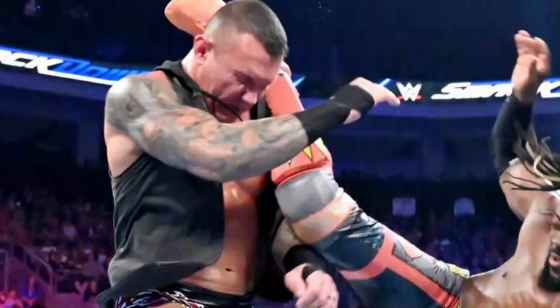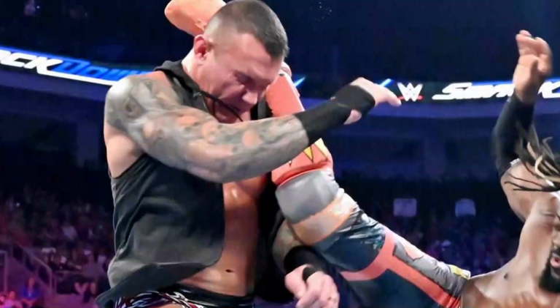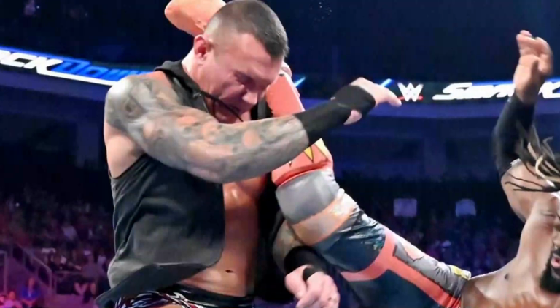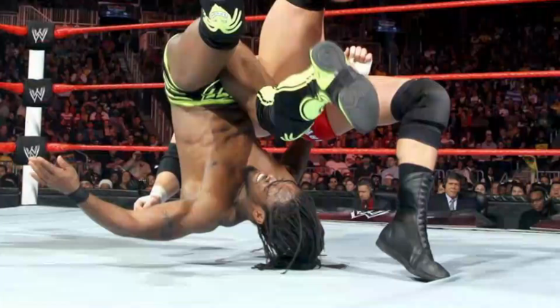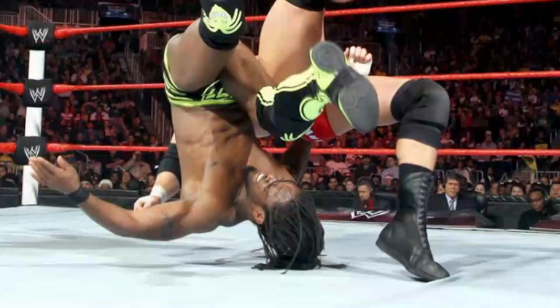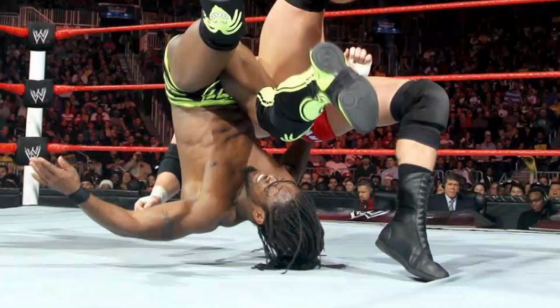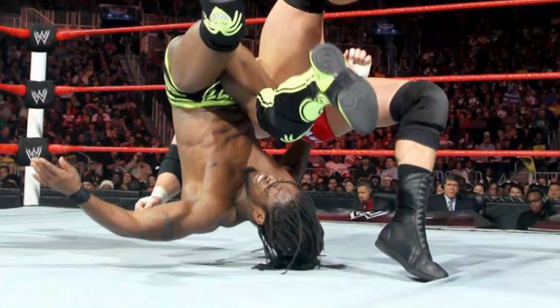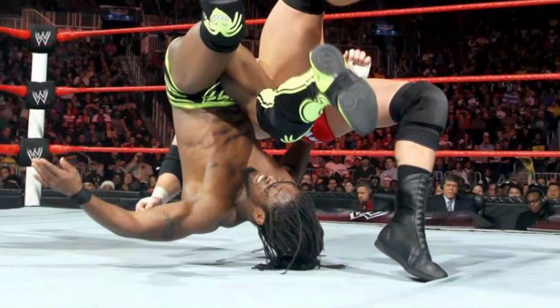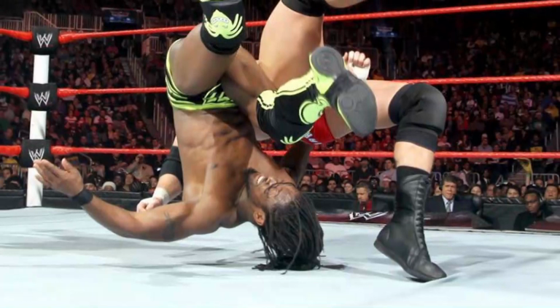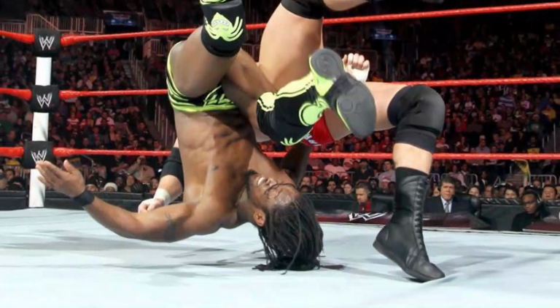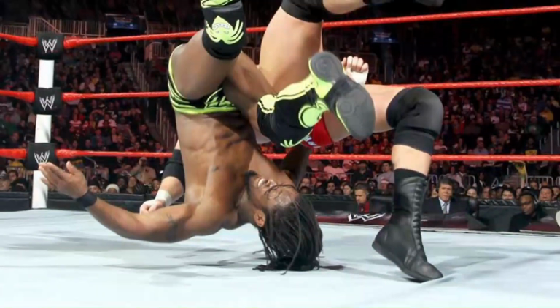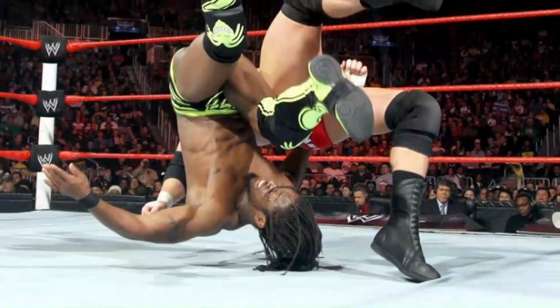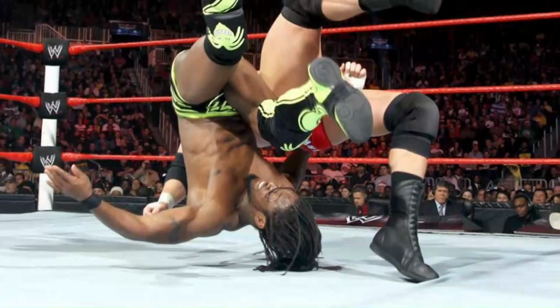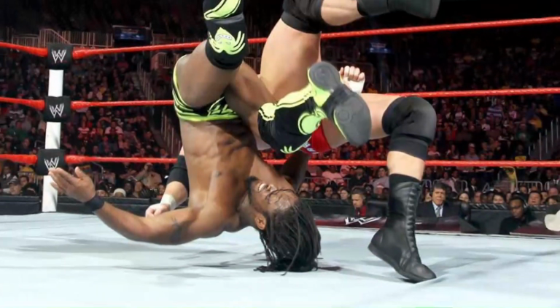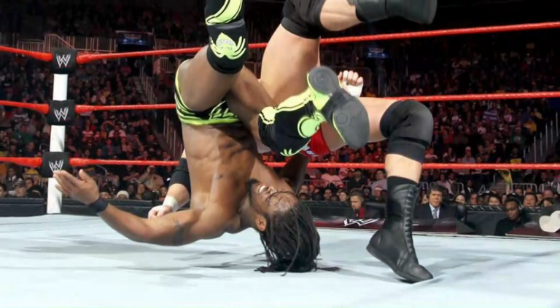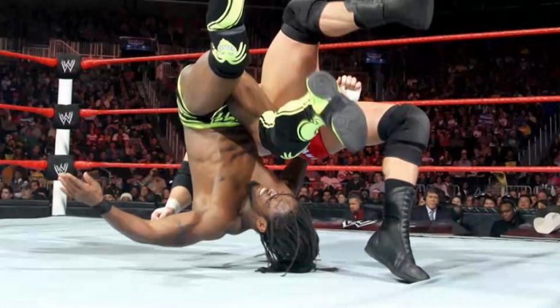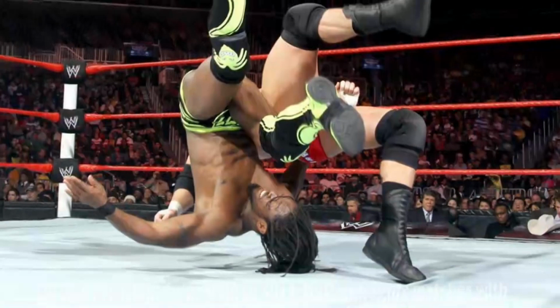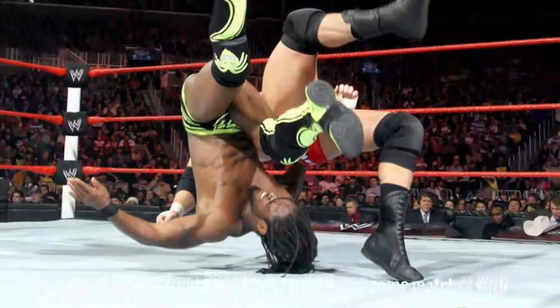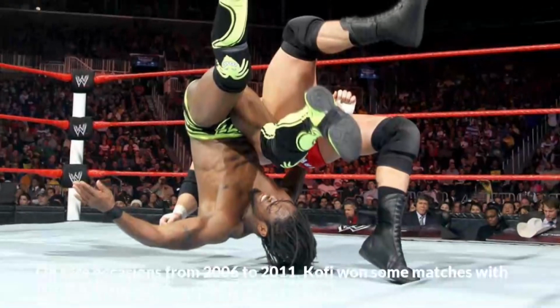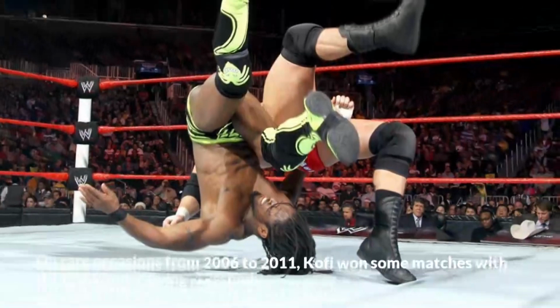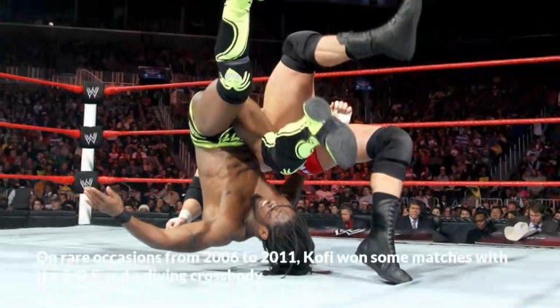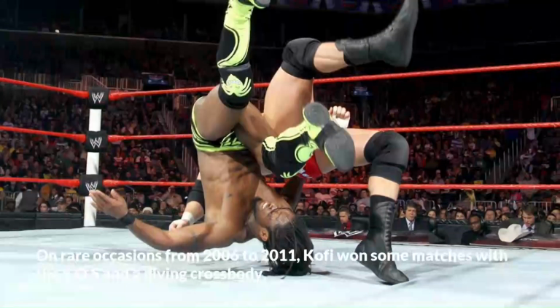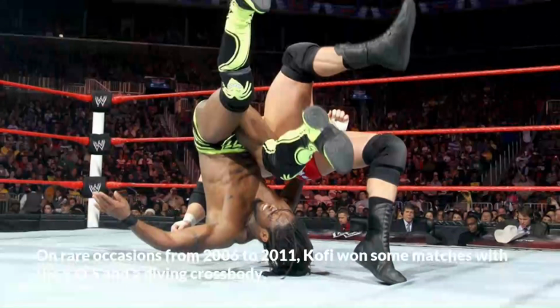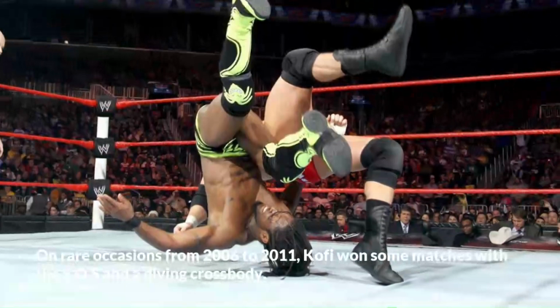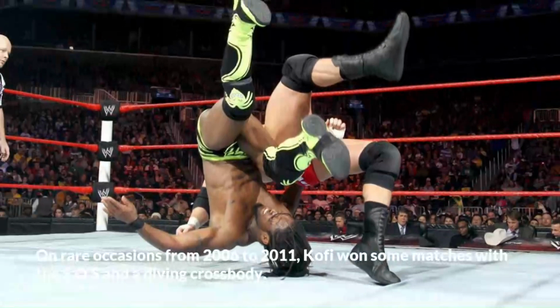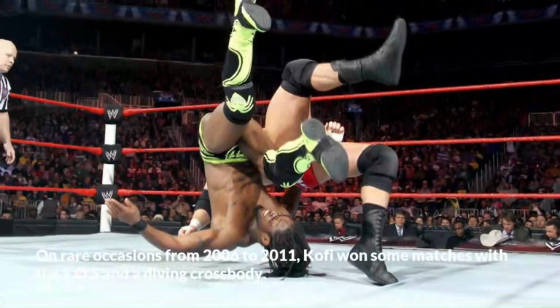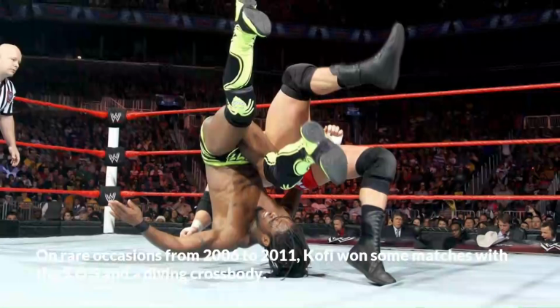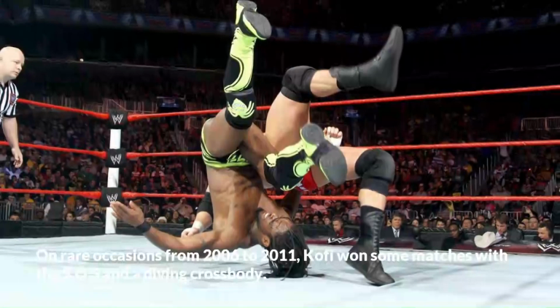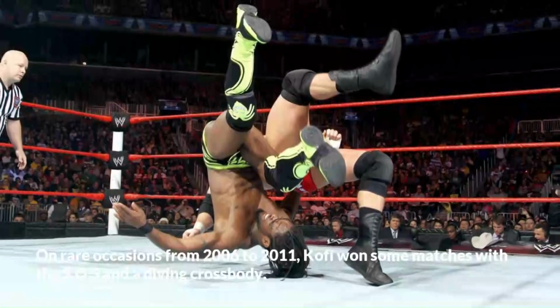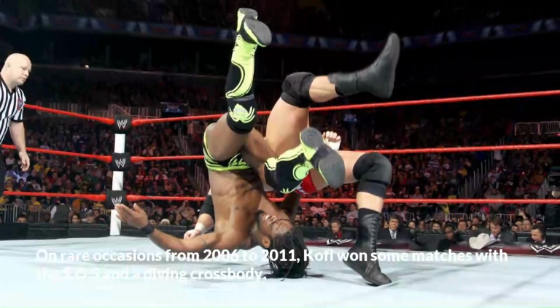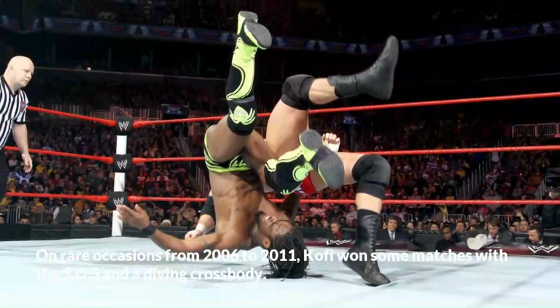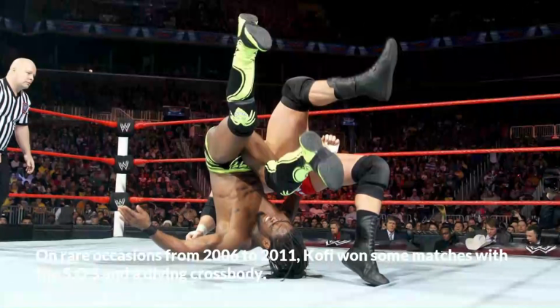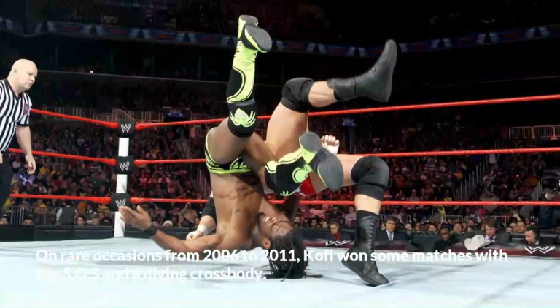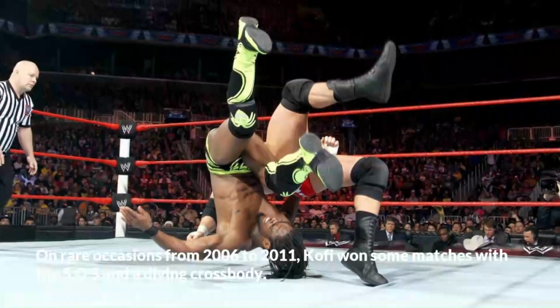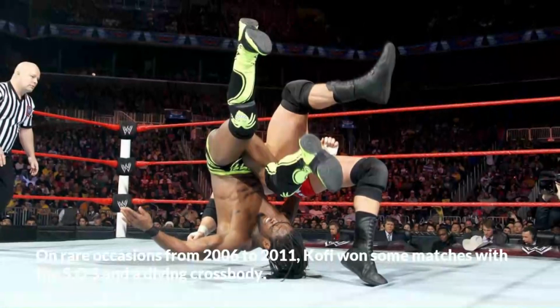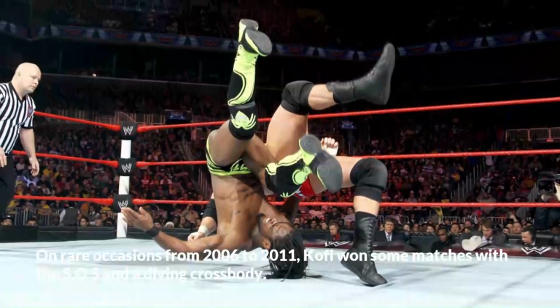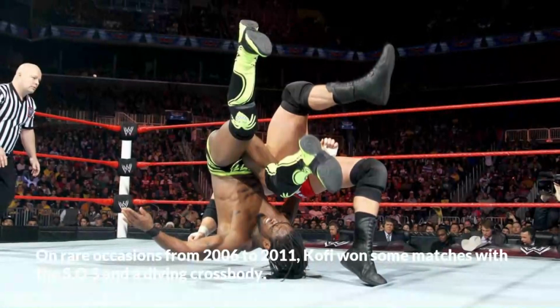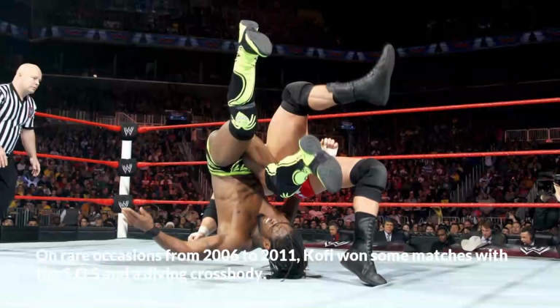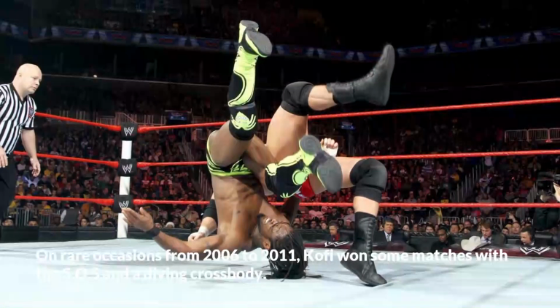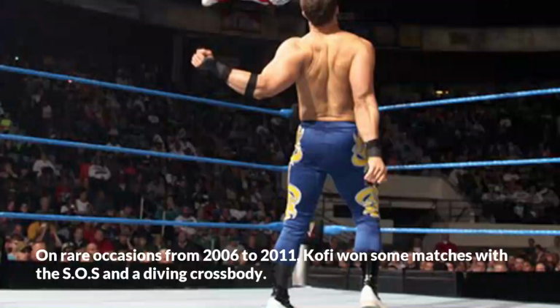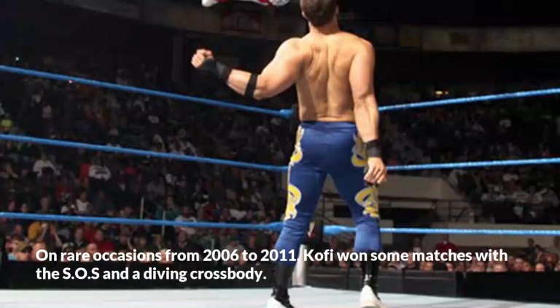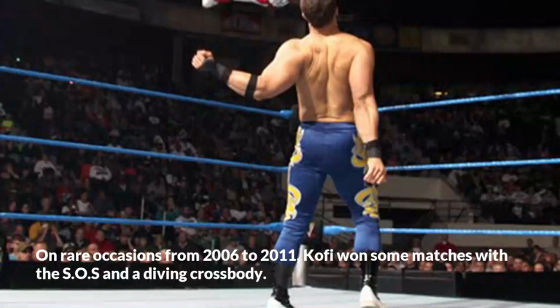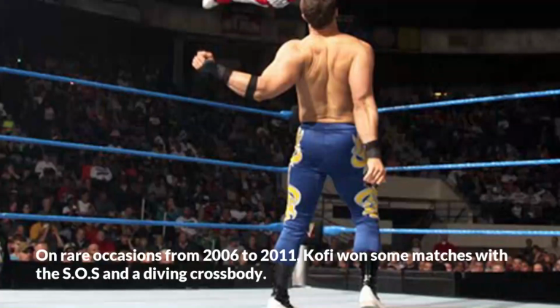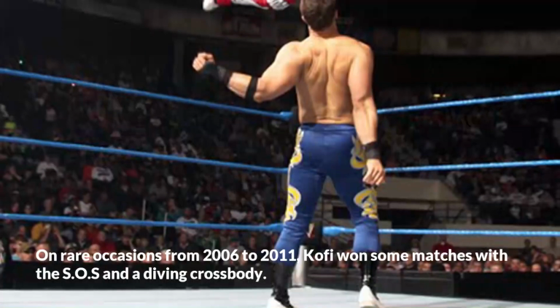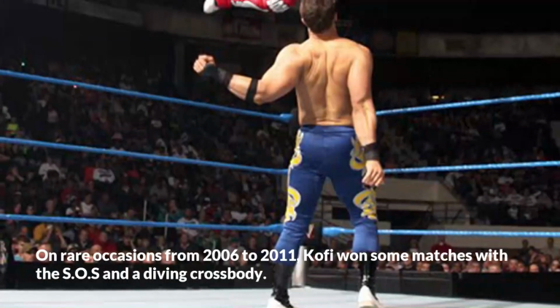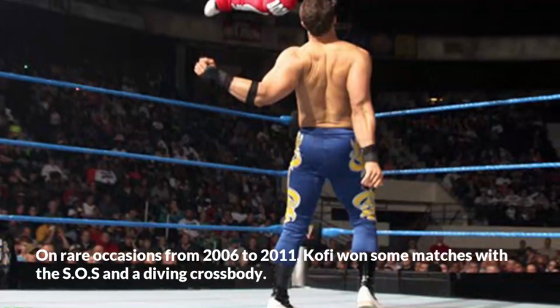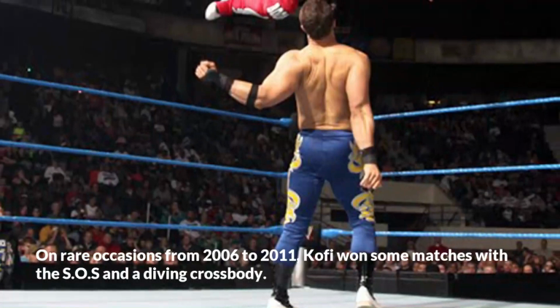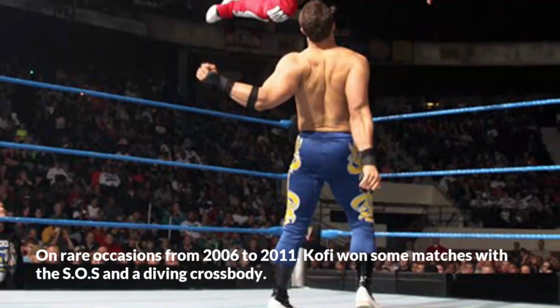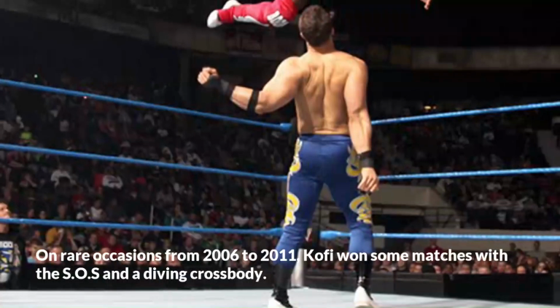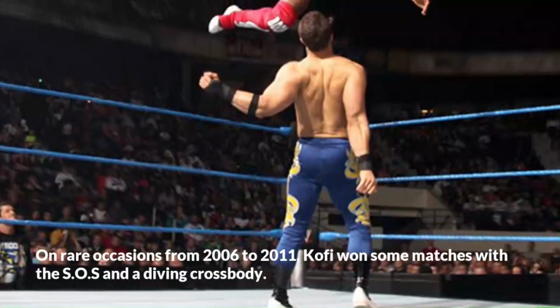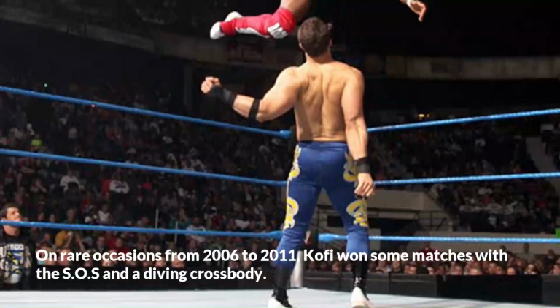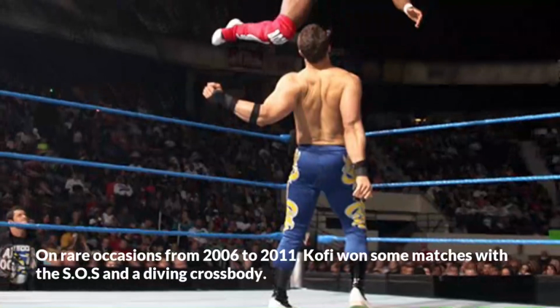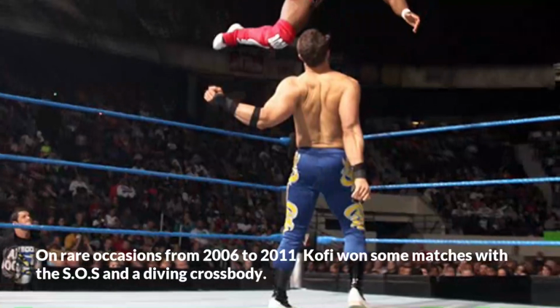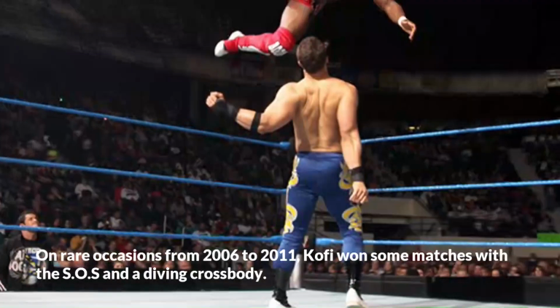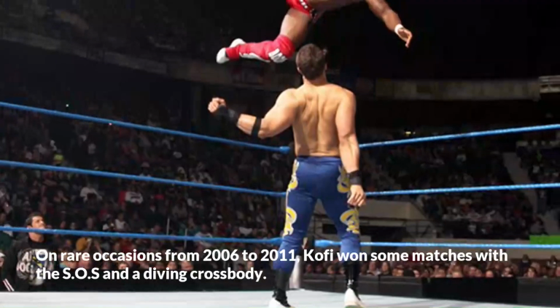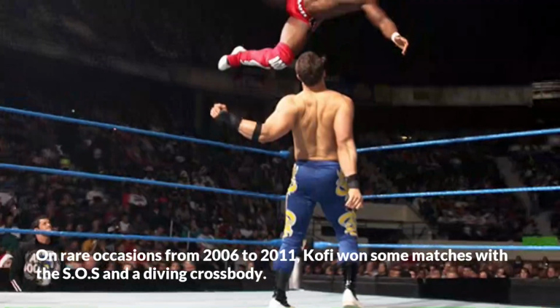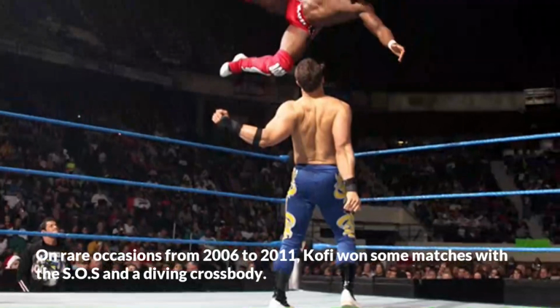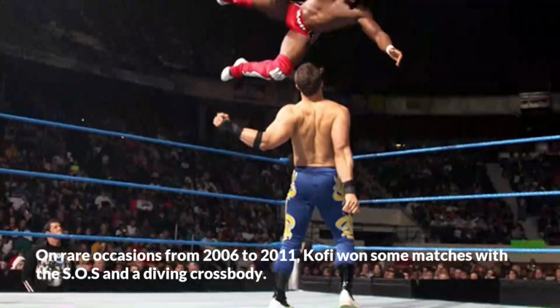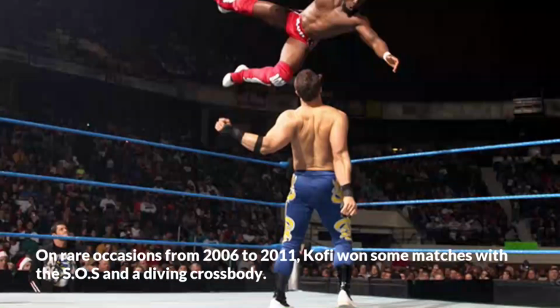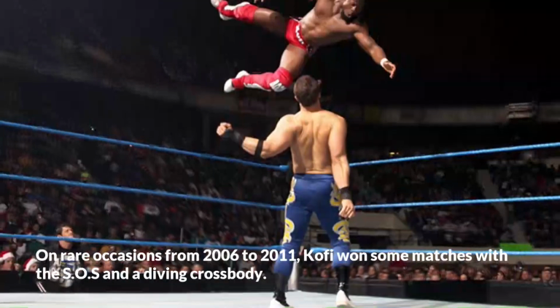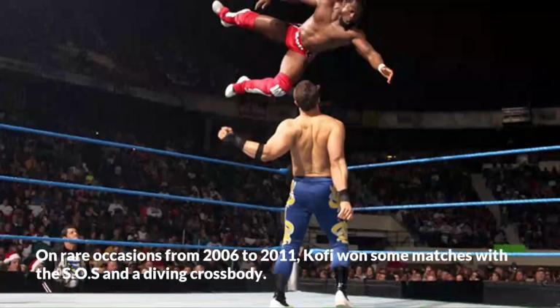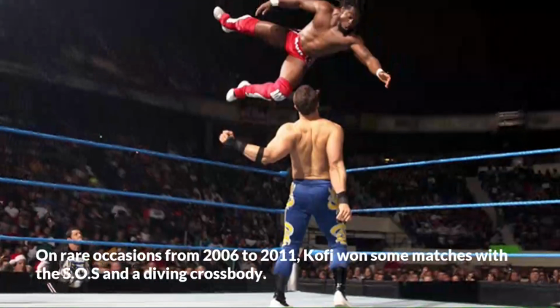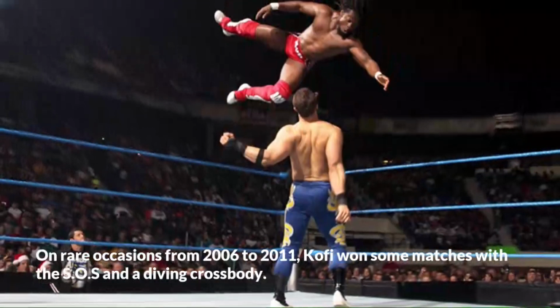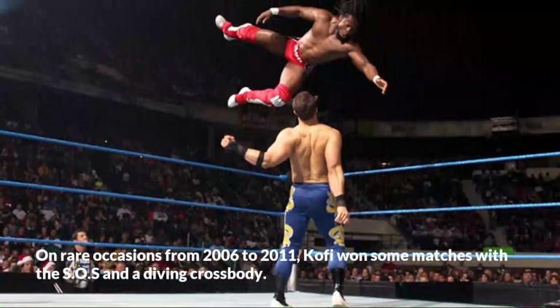On rare occasions from 2006 to 2011, Kofi won some matches with the SOS and a diving crossbody.